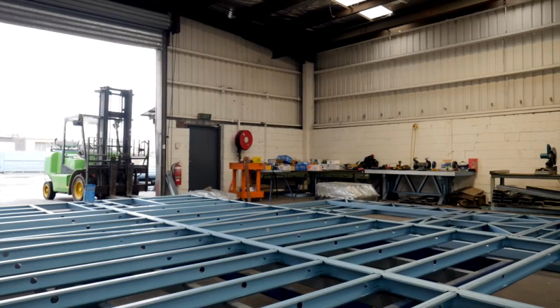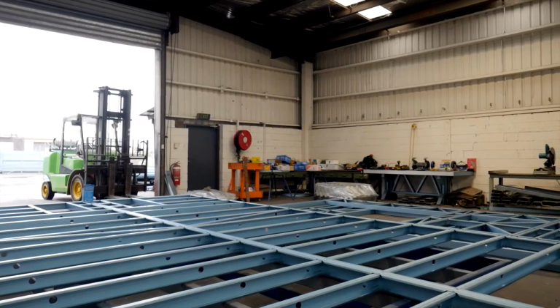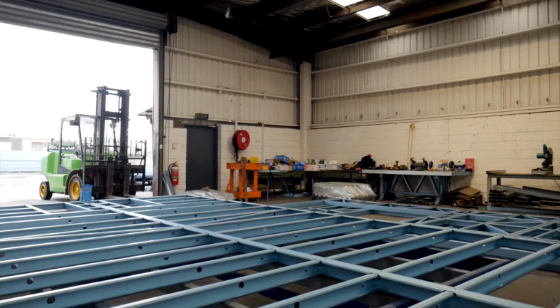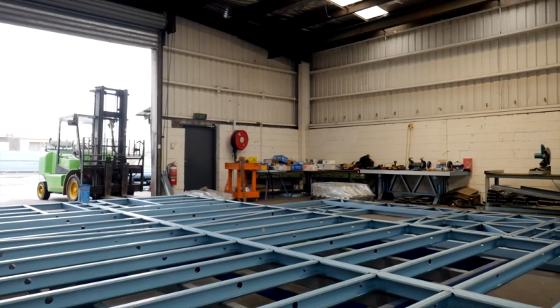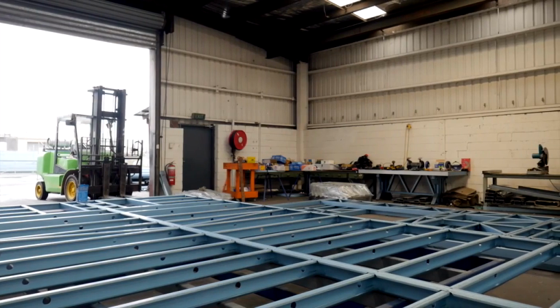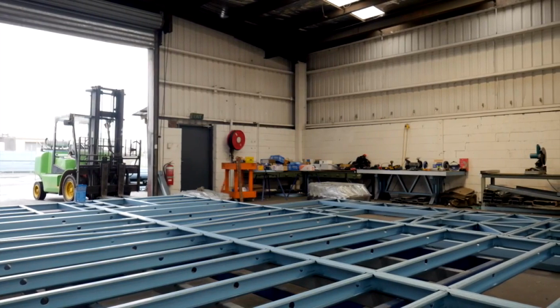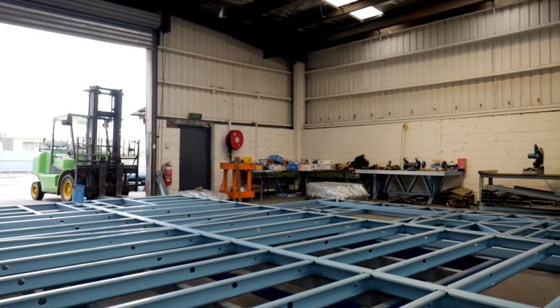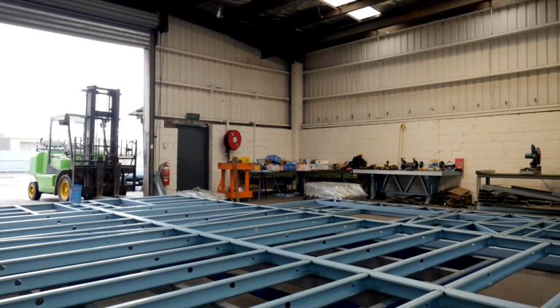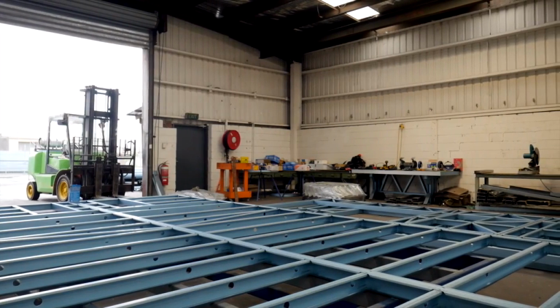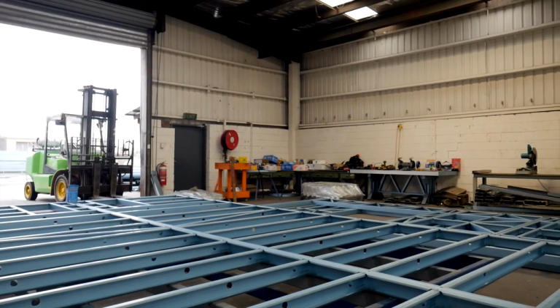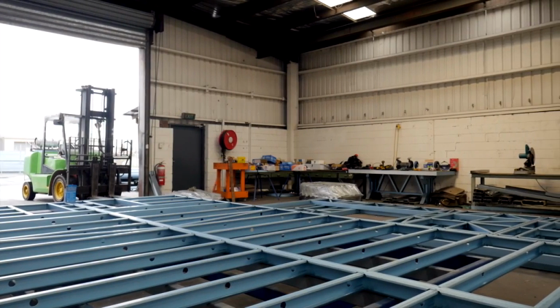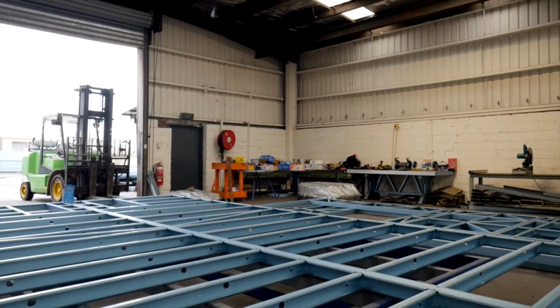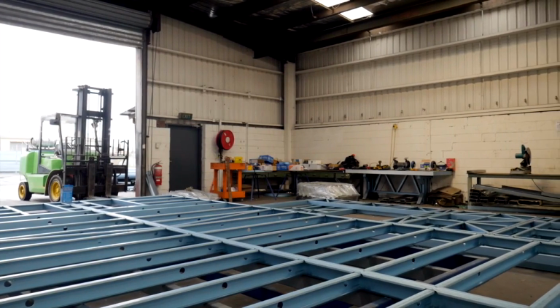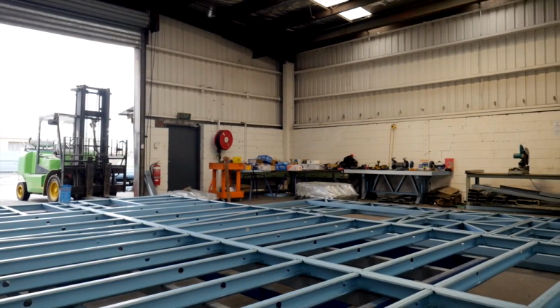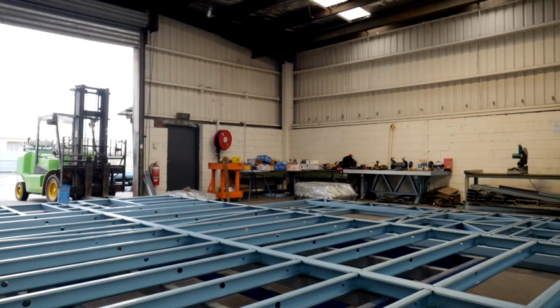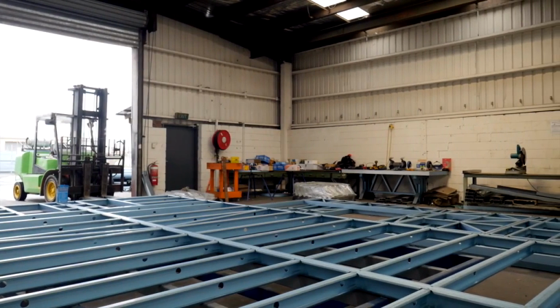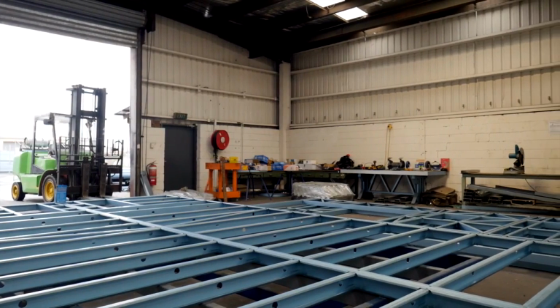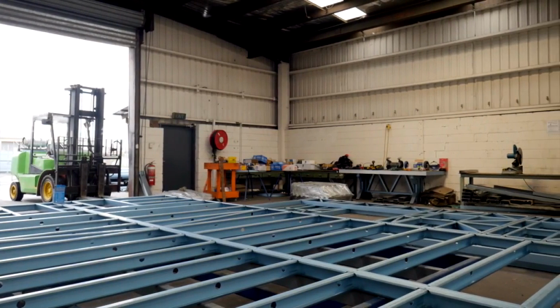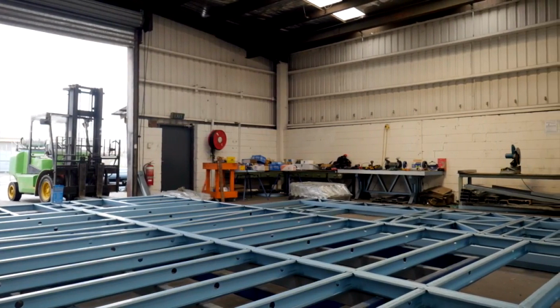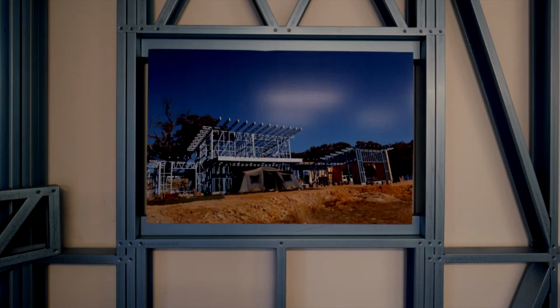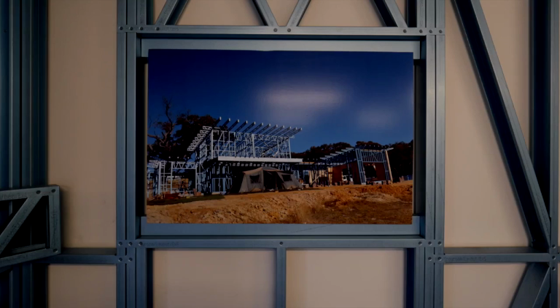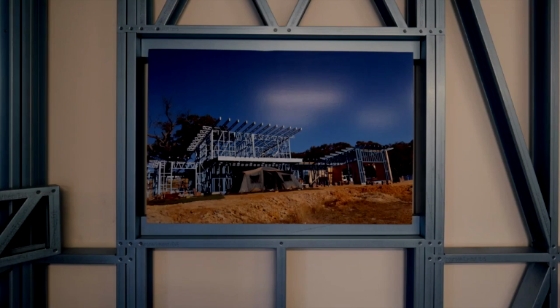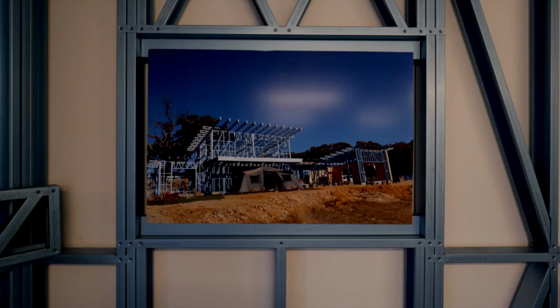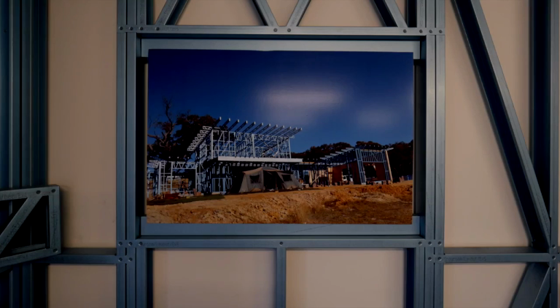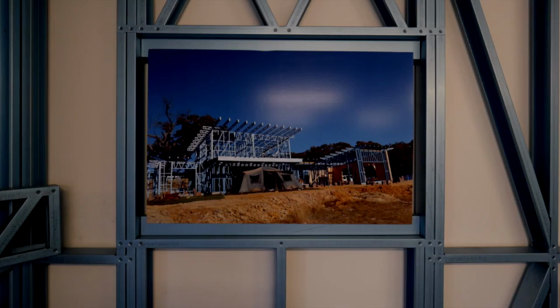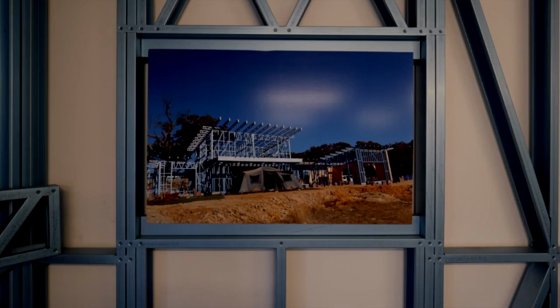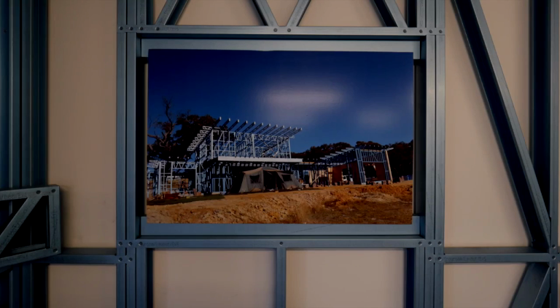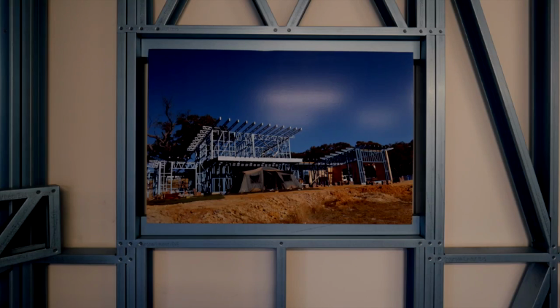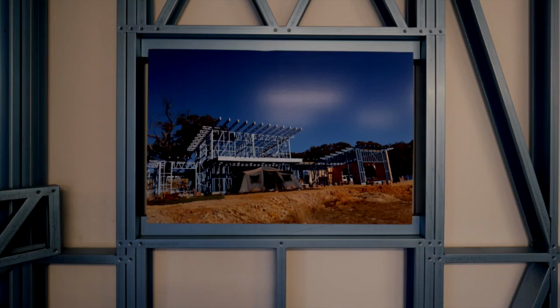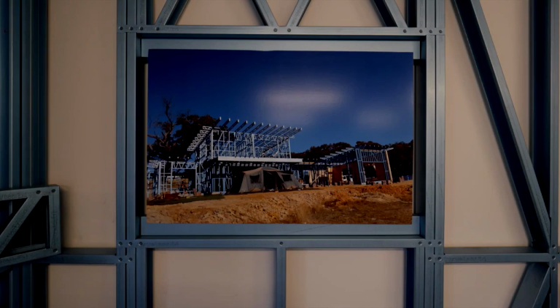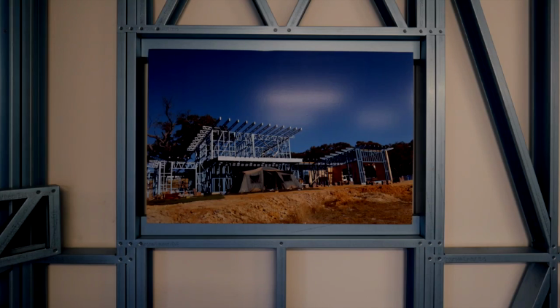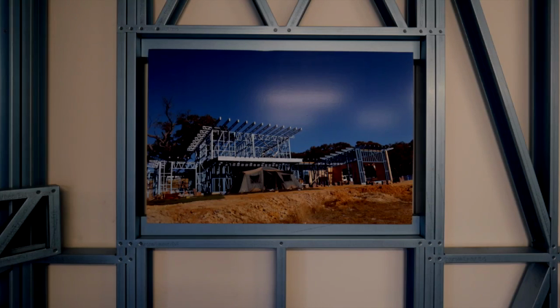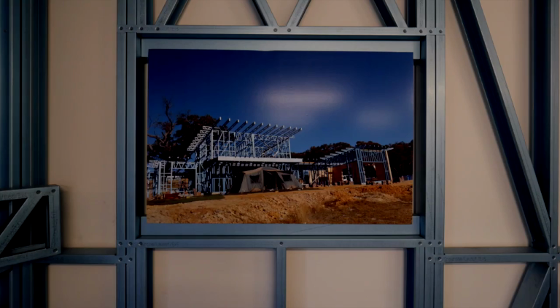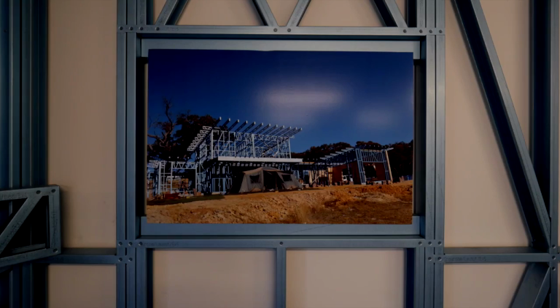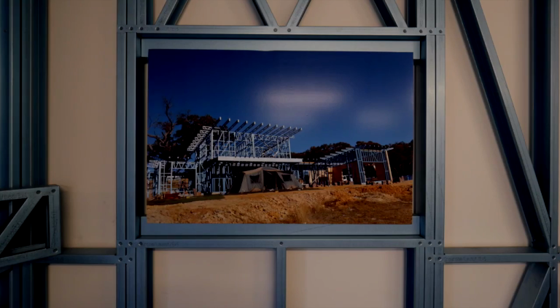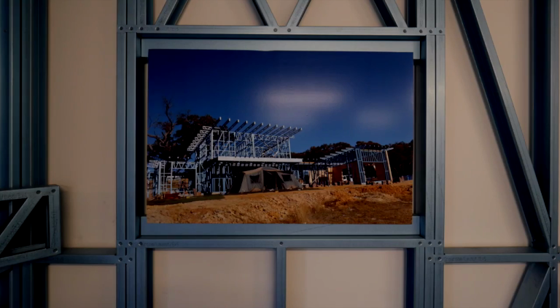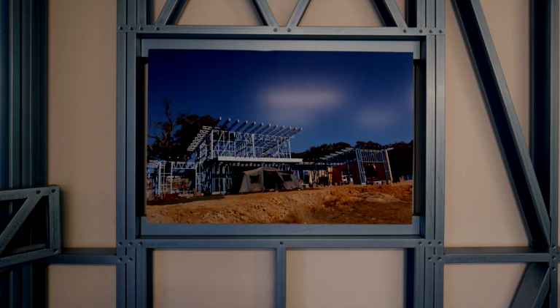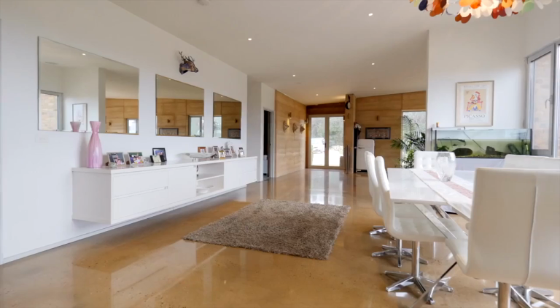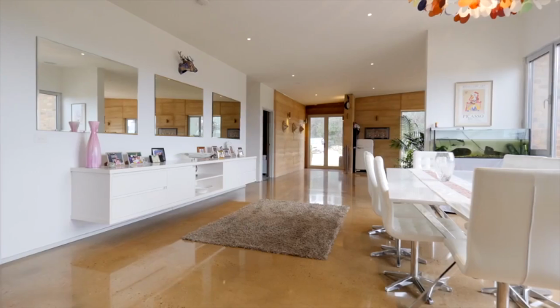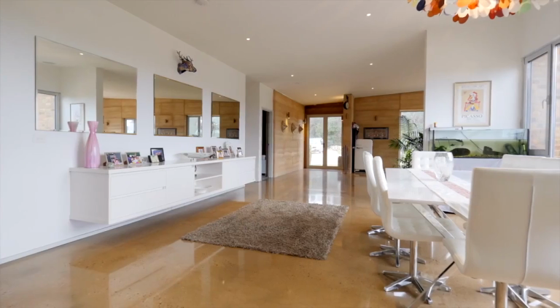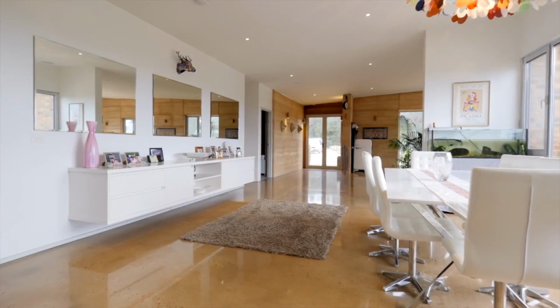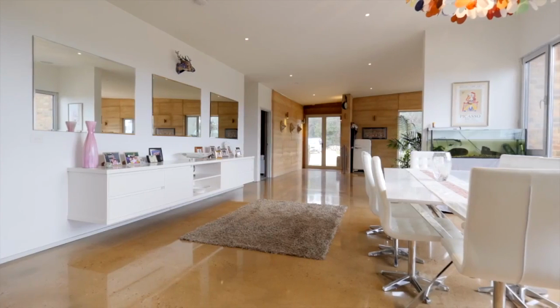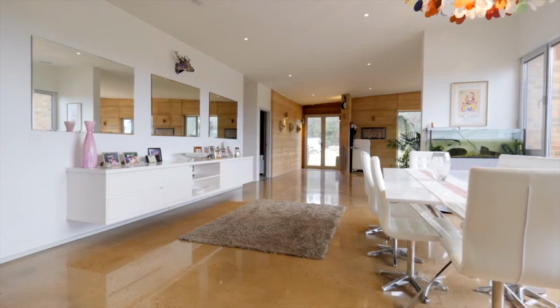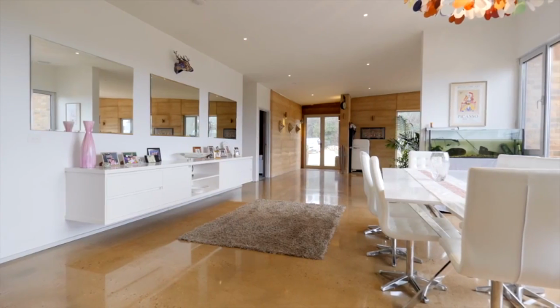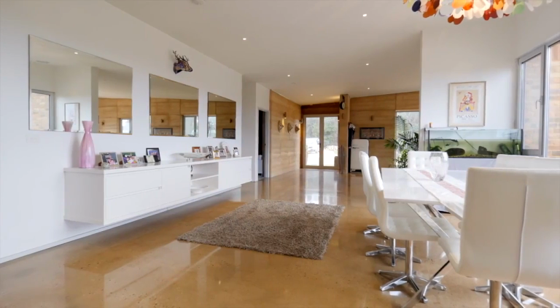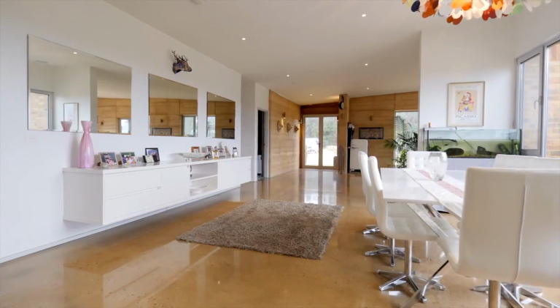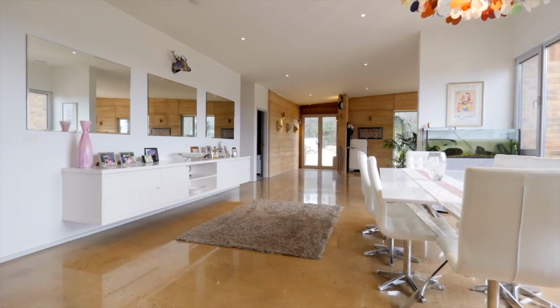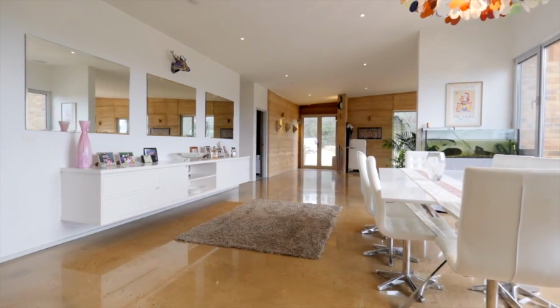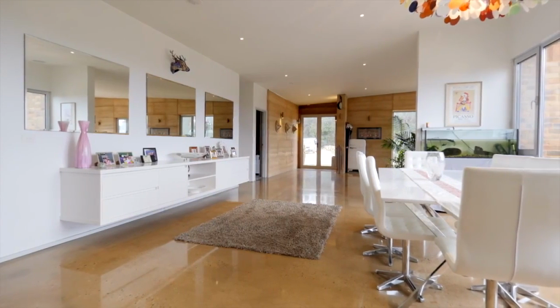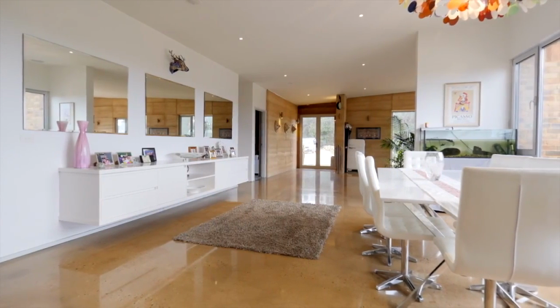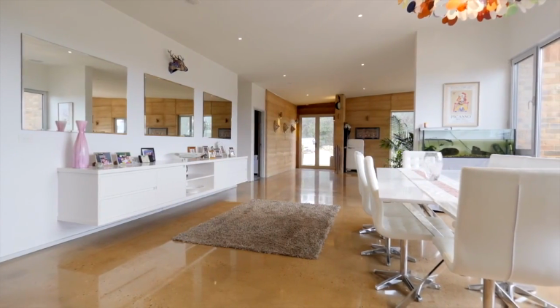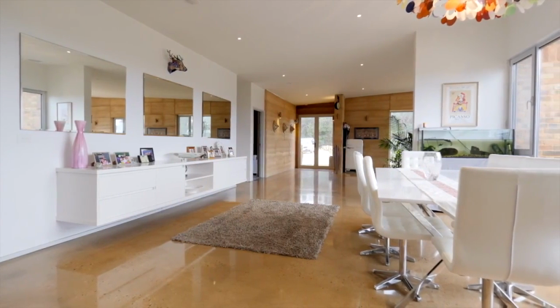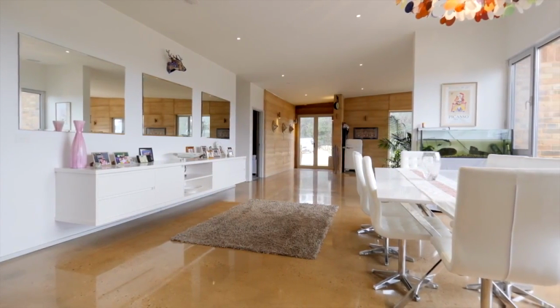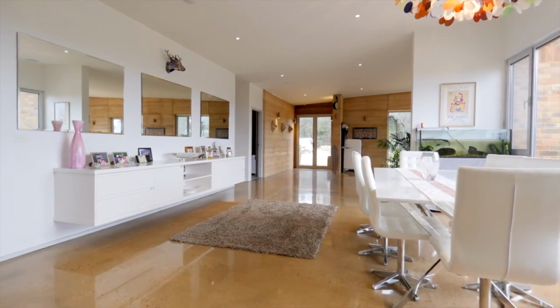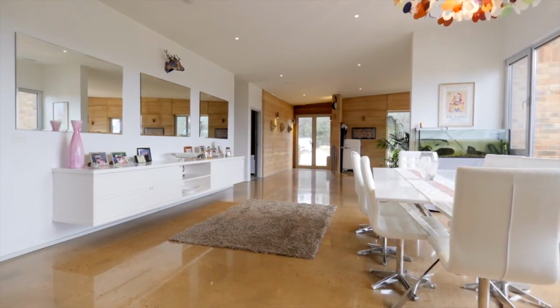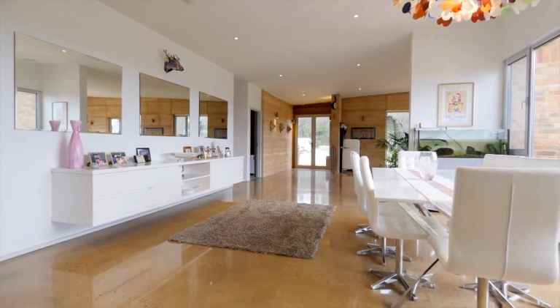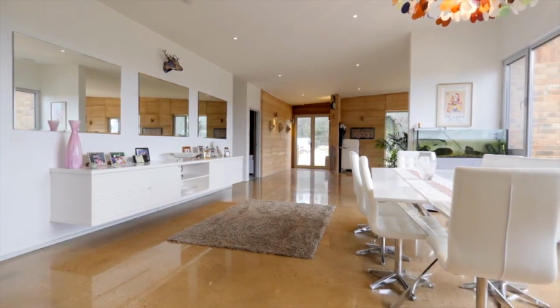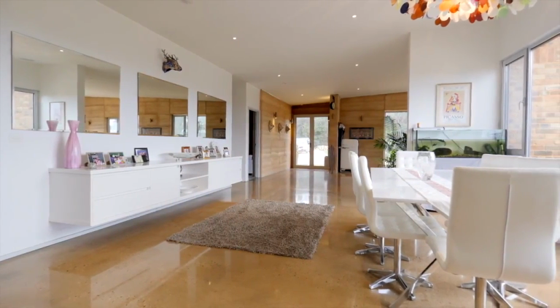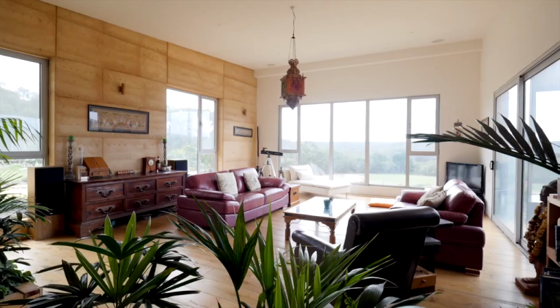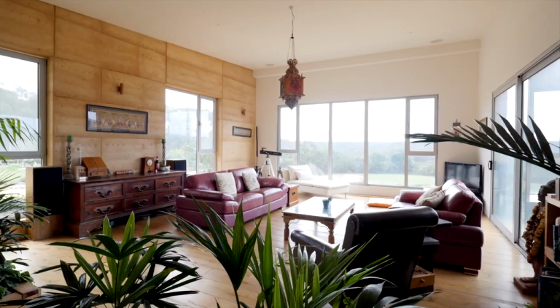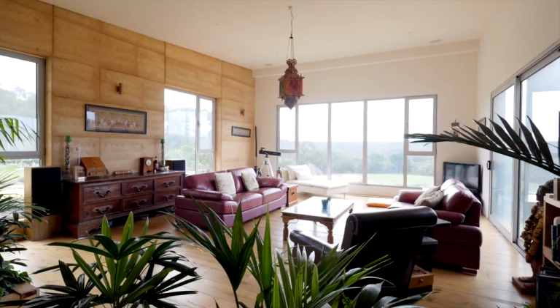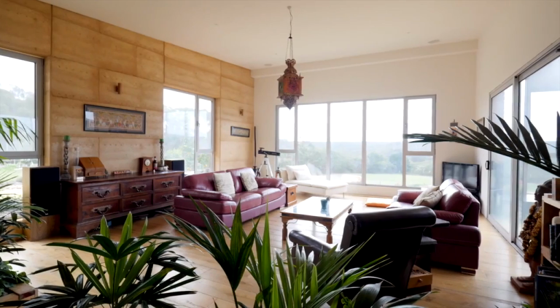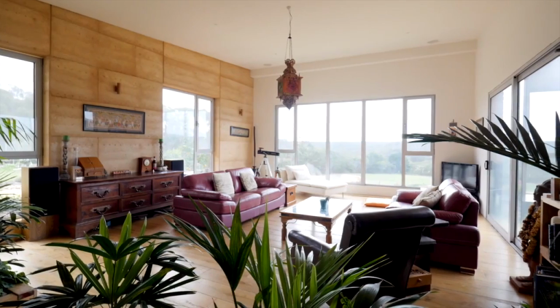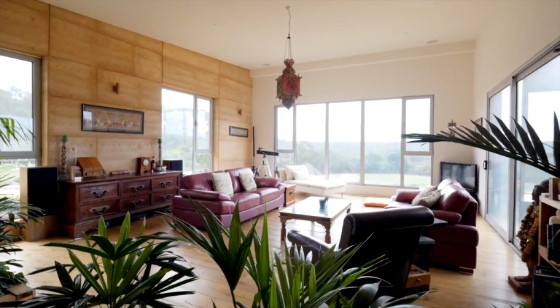So the raking ceilings inside the house are only possible with the large spans that you'll see by using a lightweight truss roof.